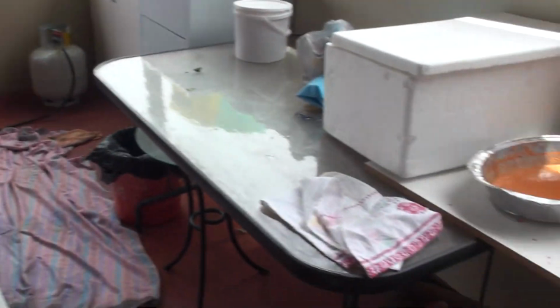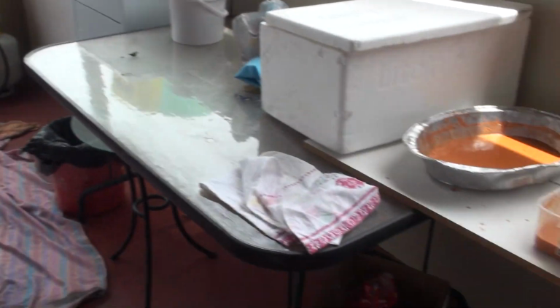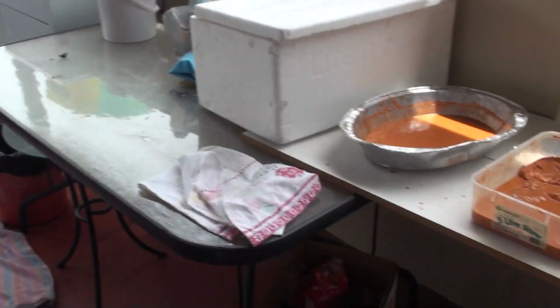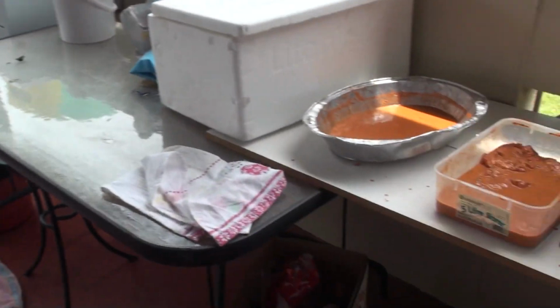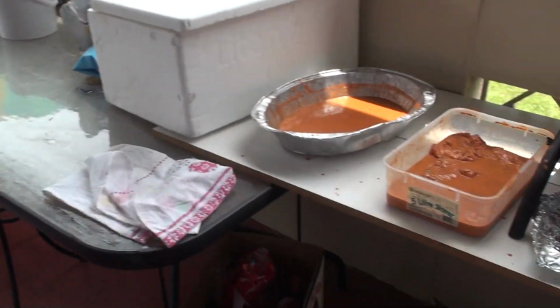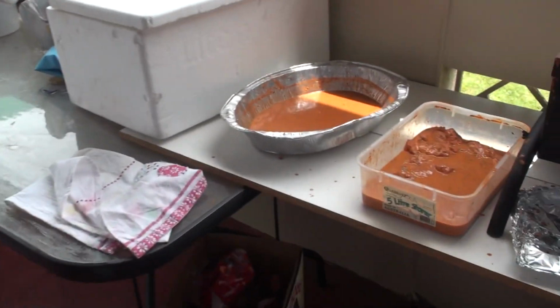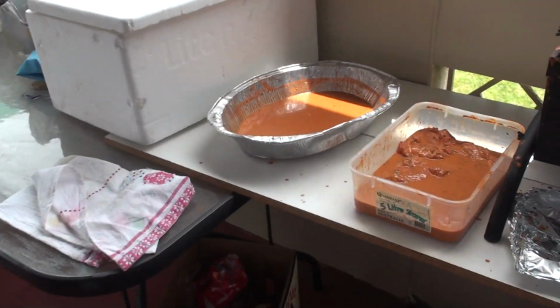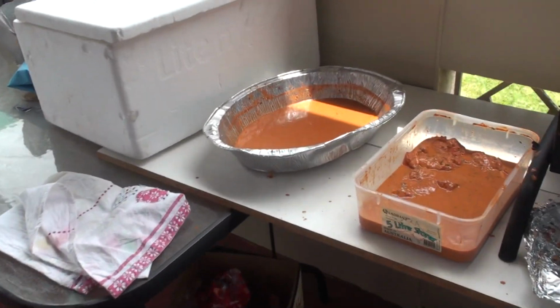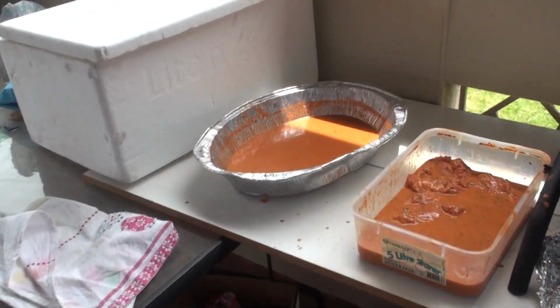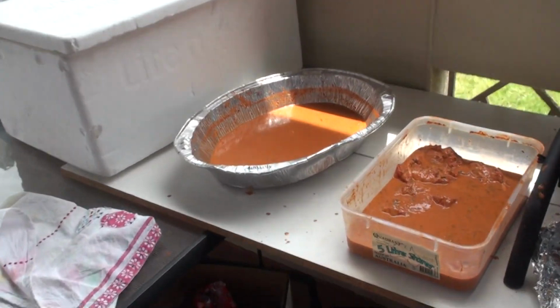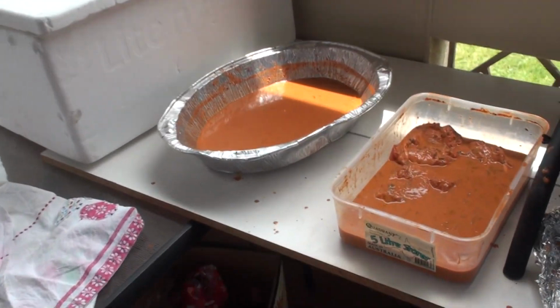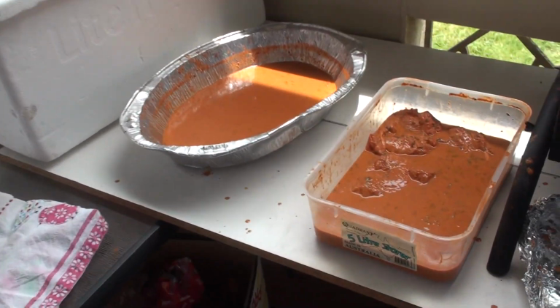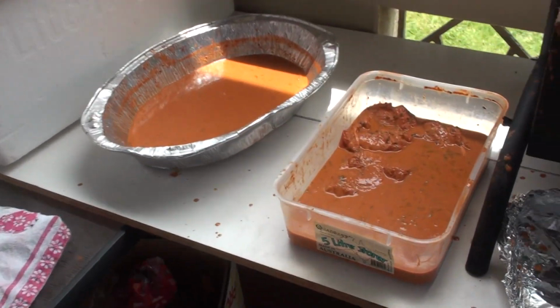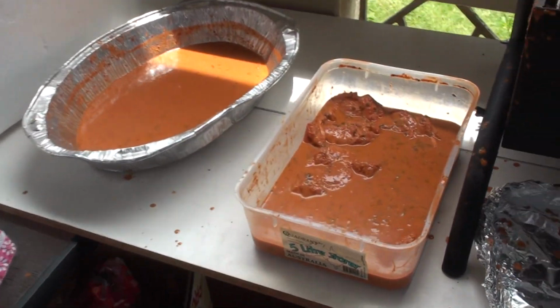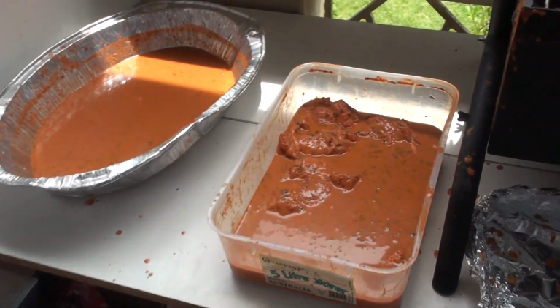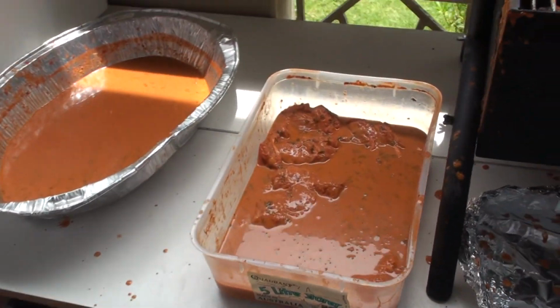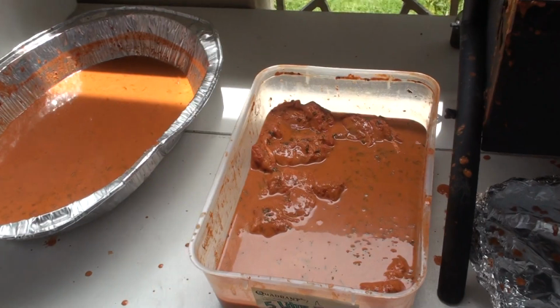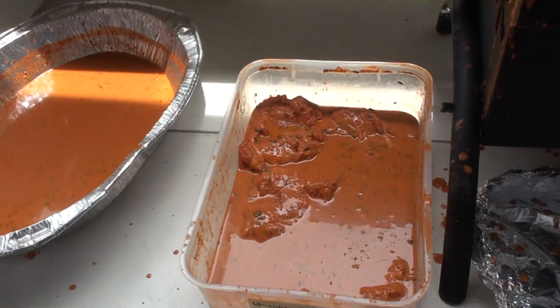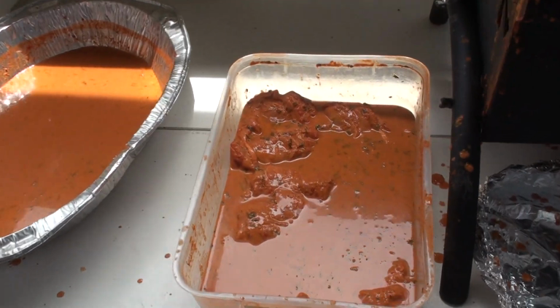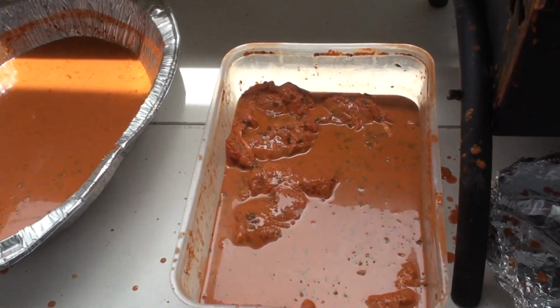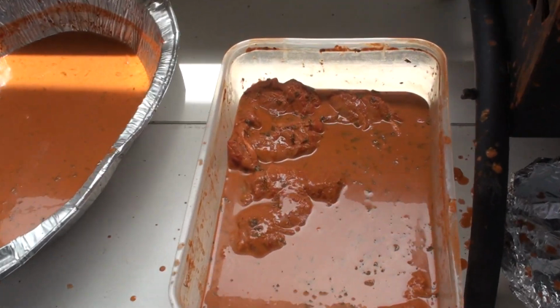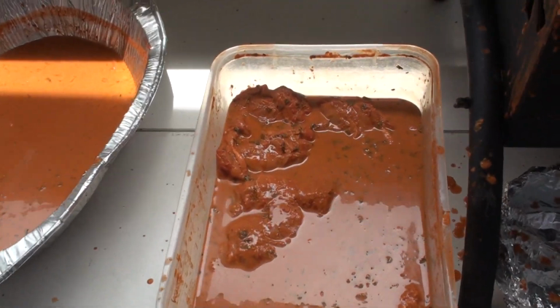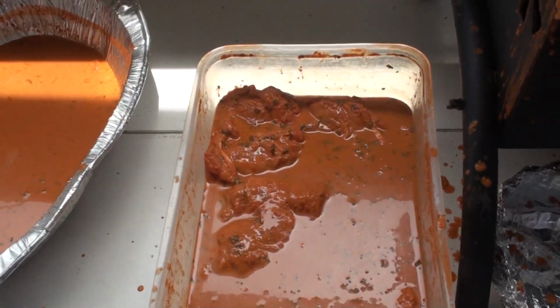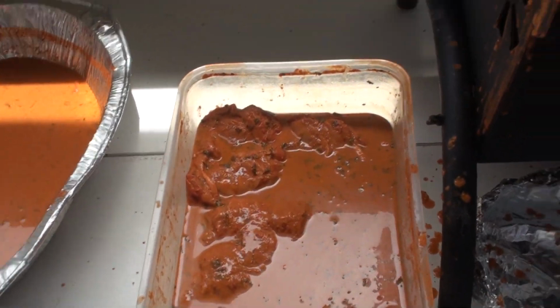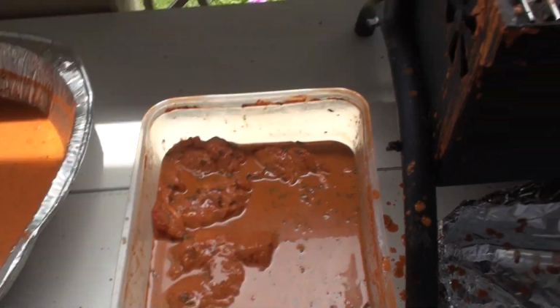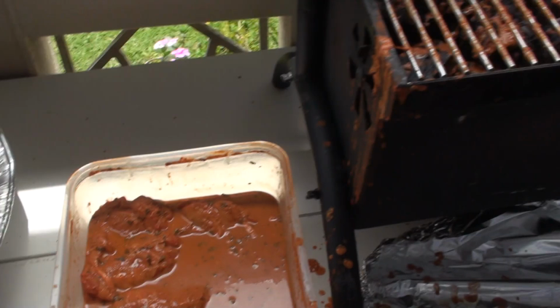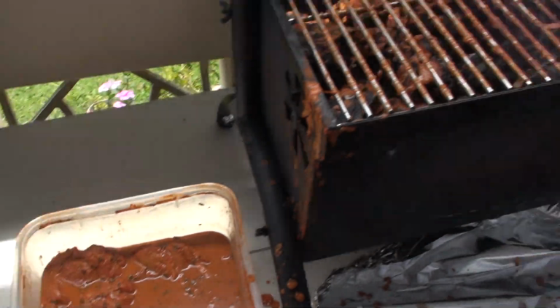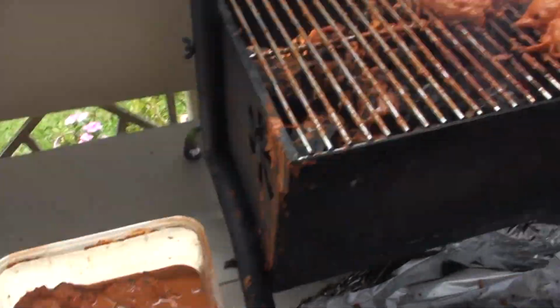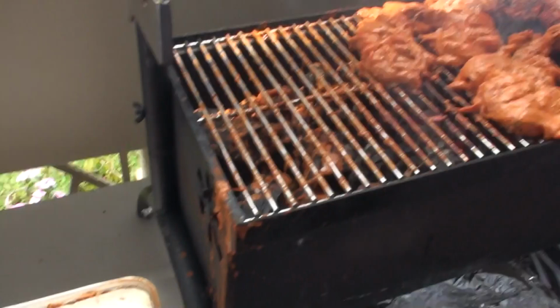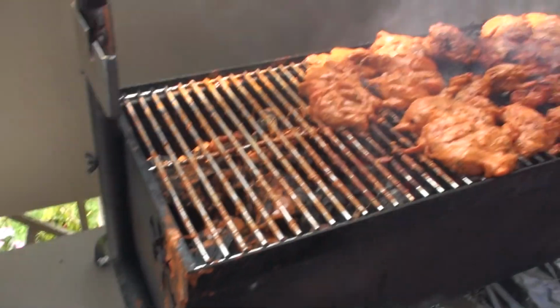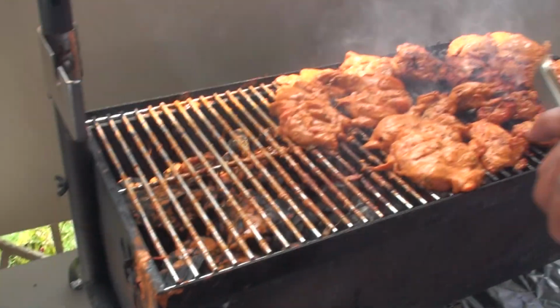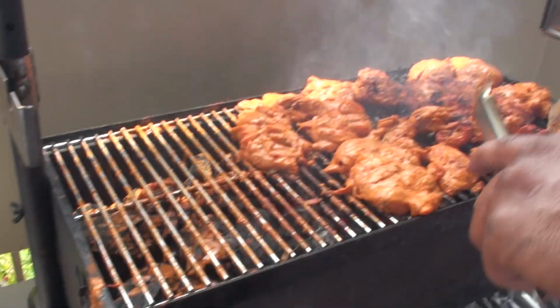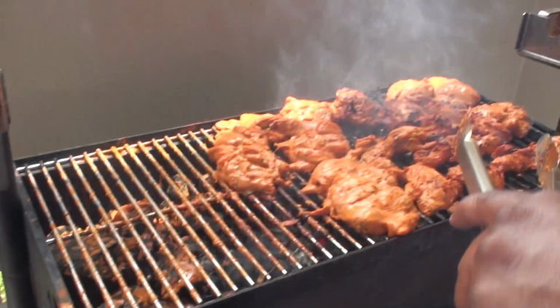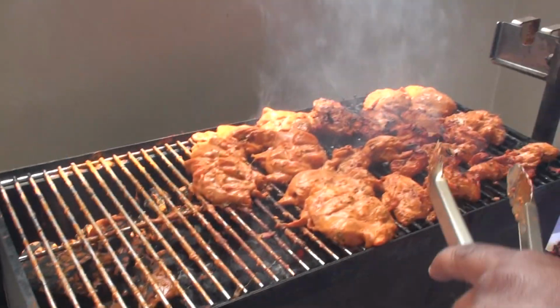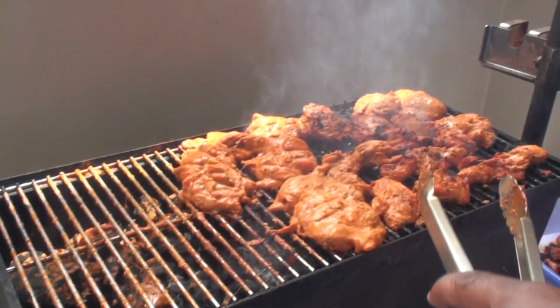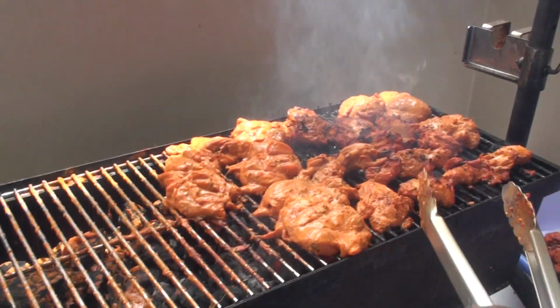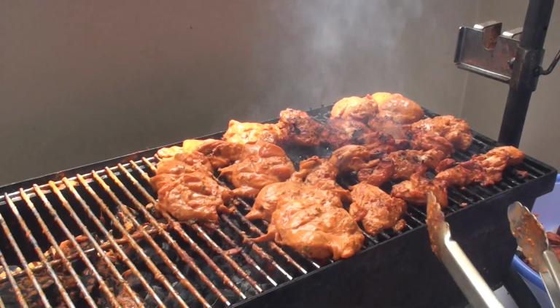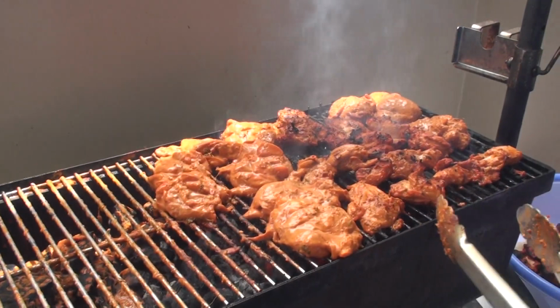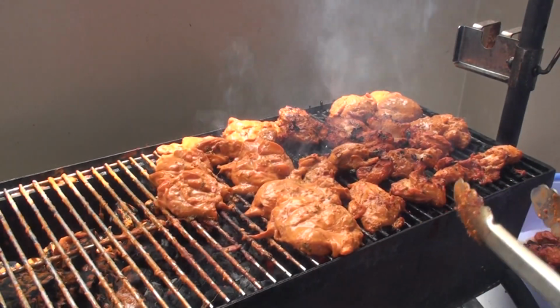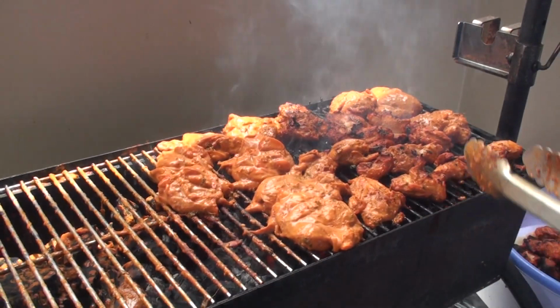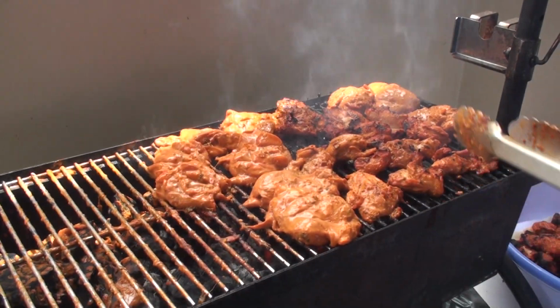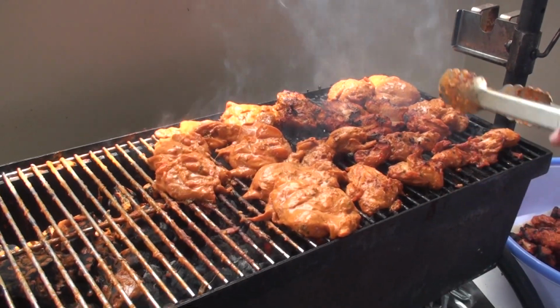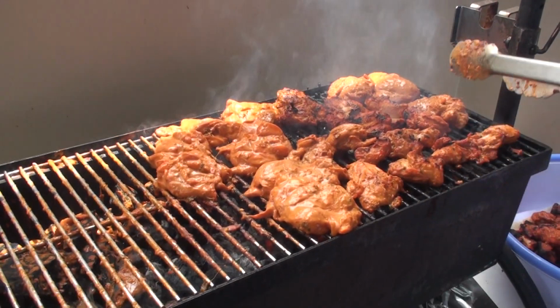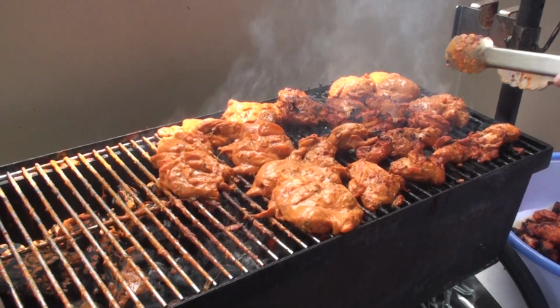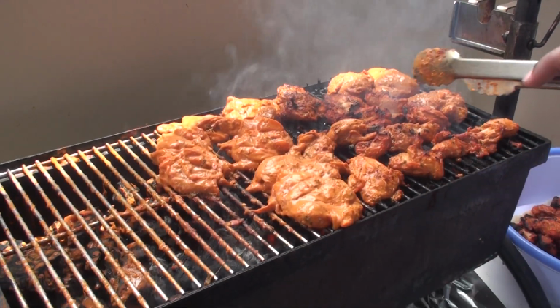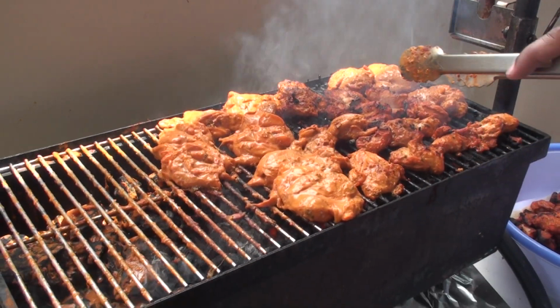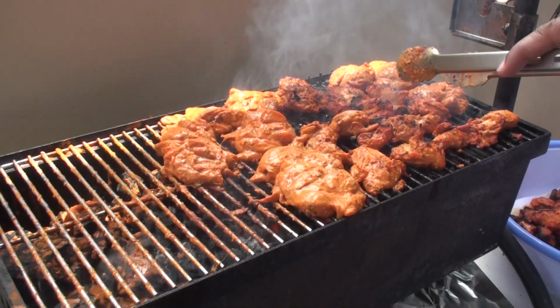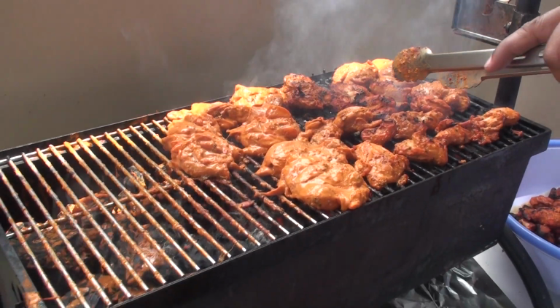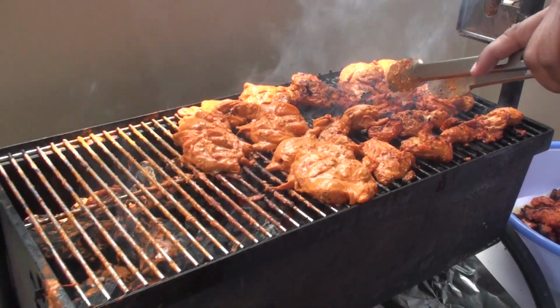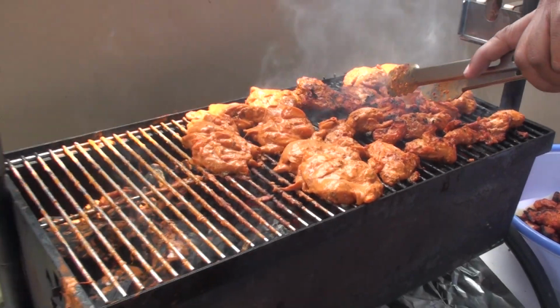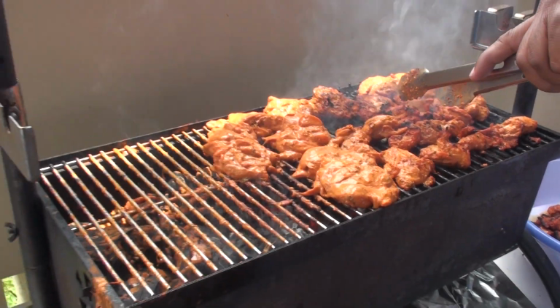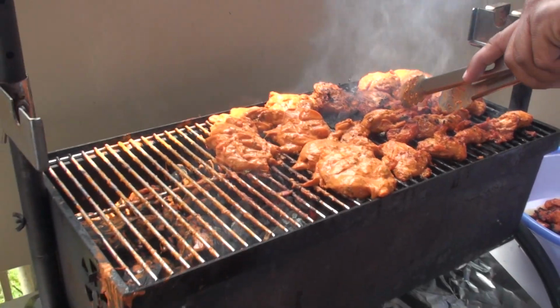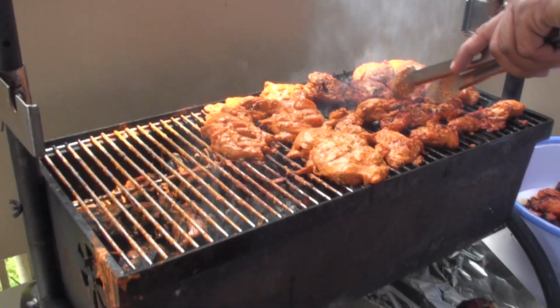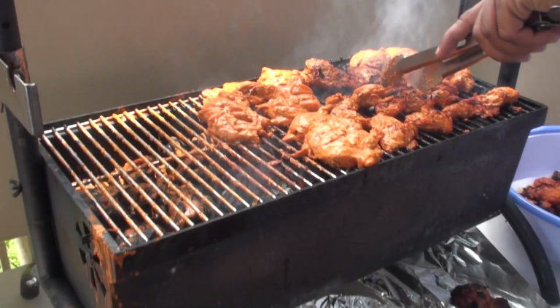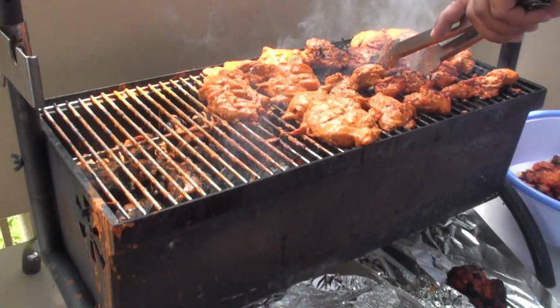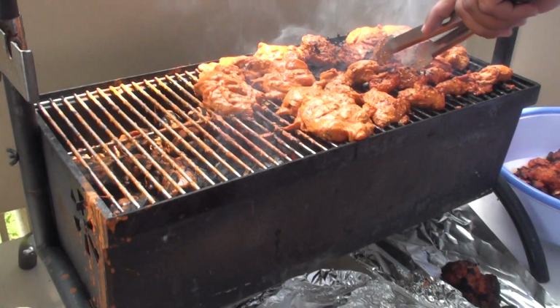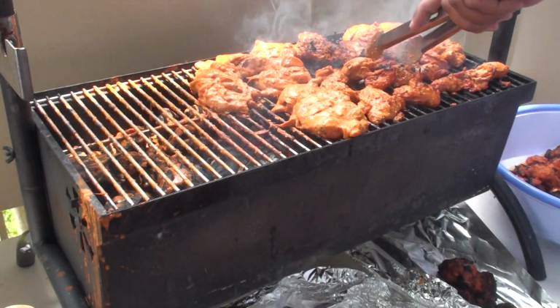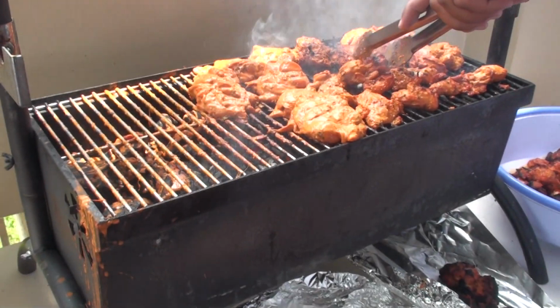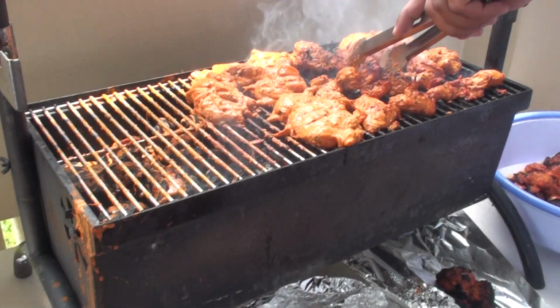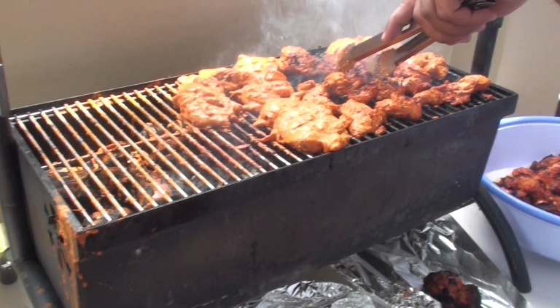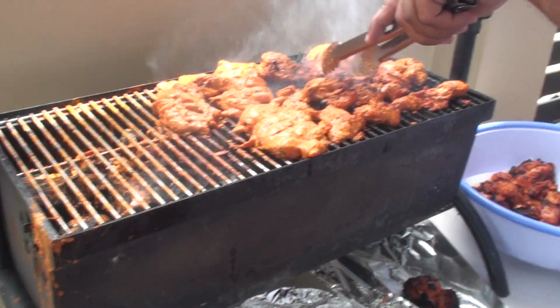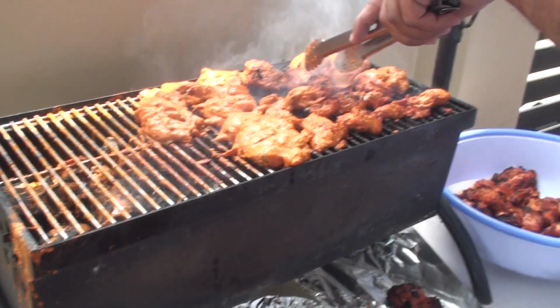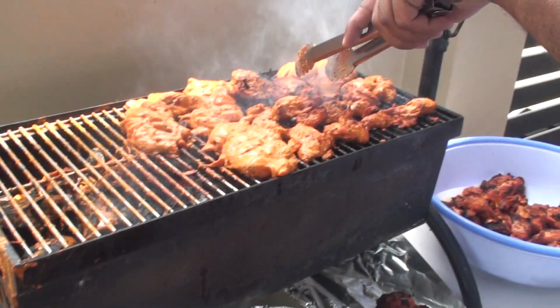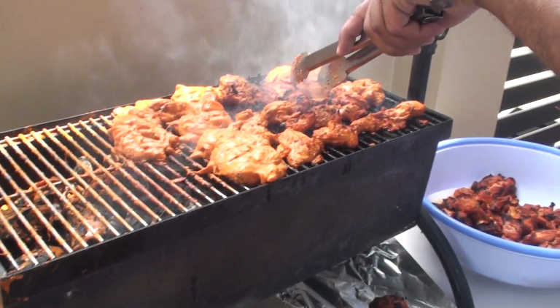I'm going to get a little bit of chicken. I am going to get a little chicken.